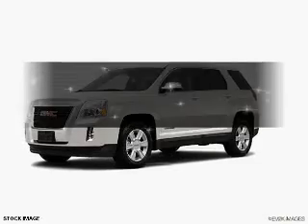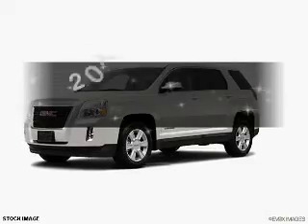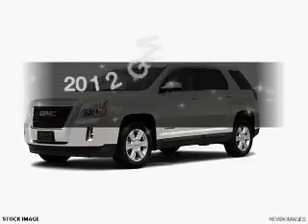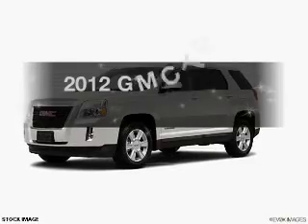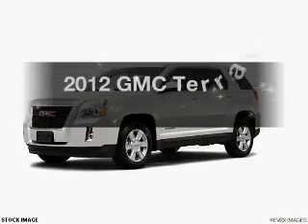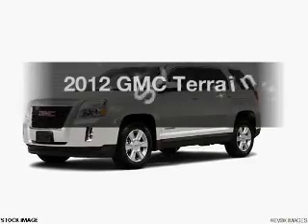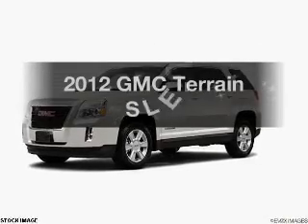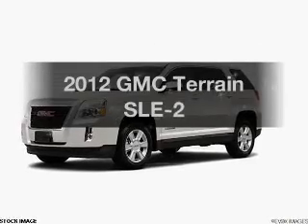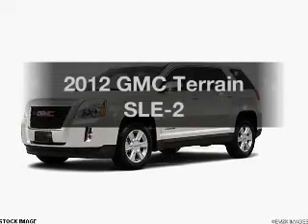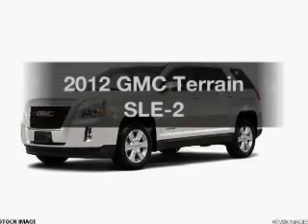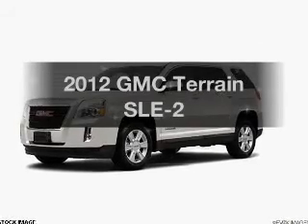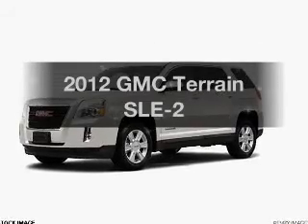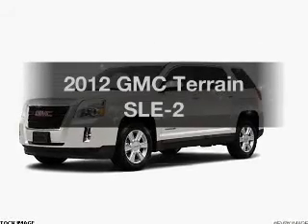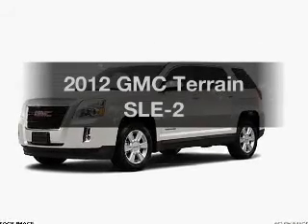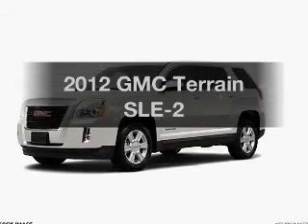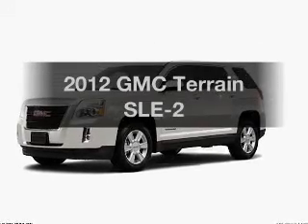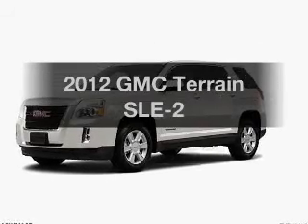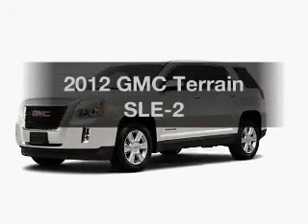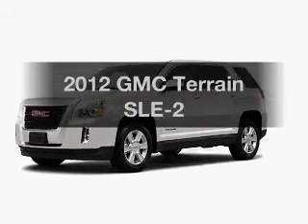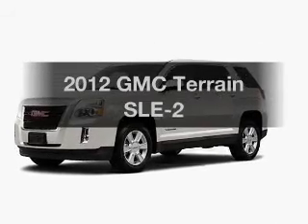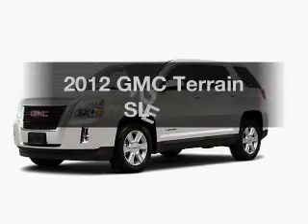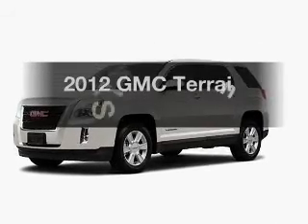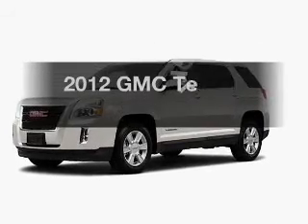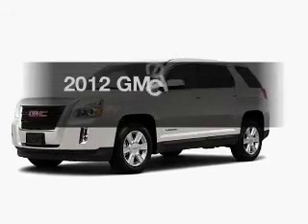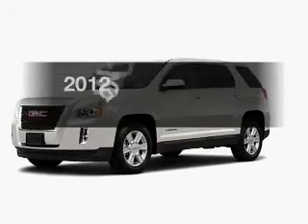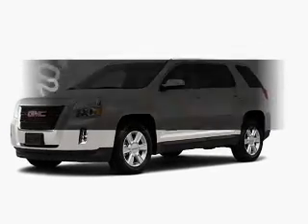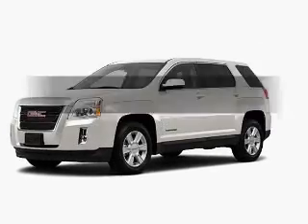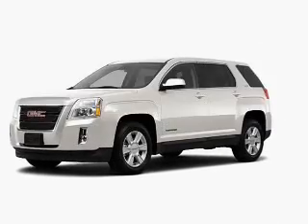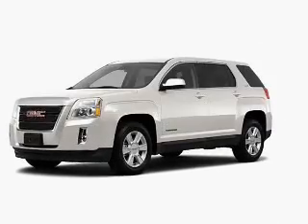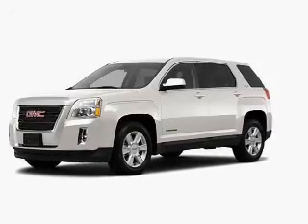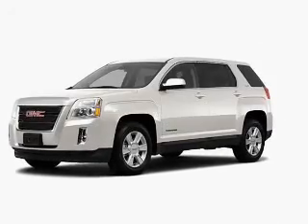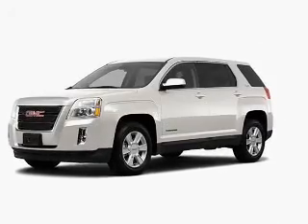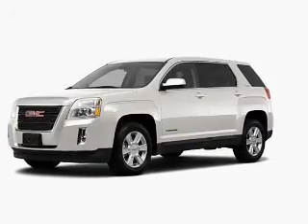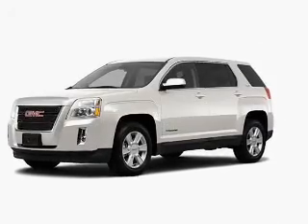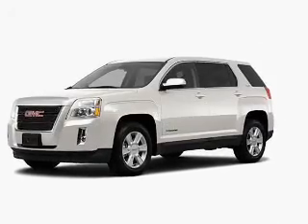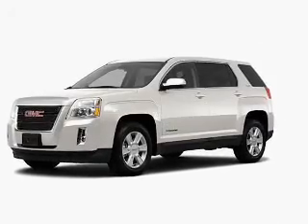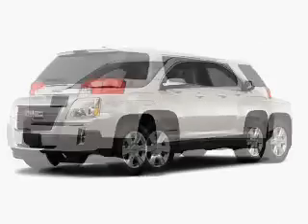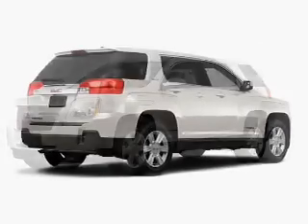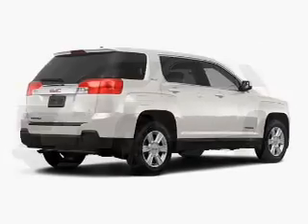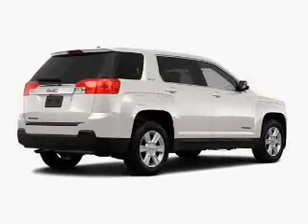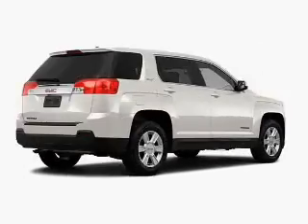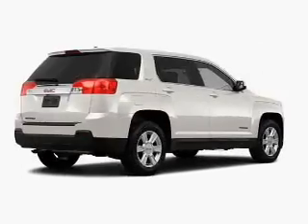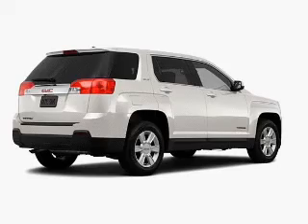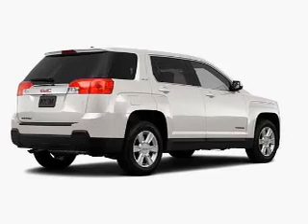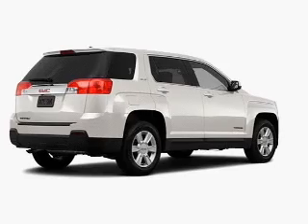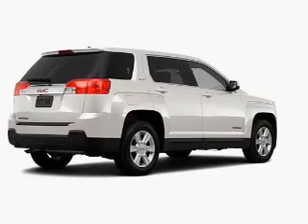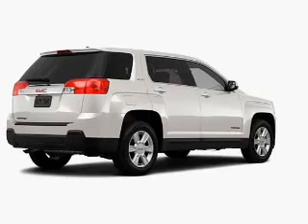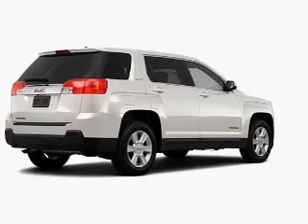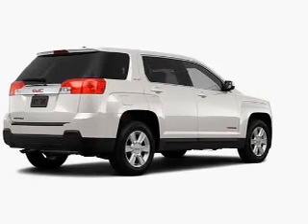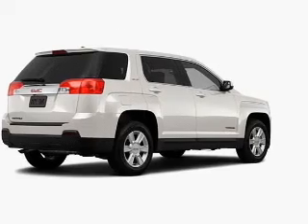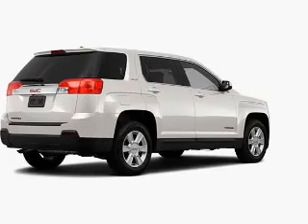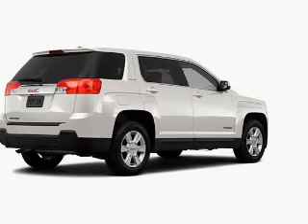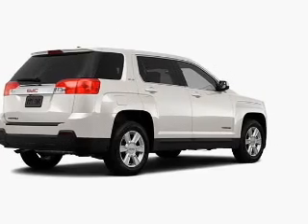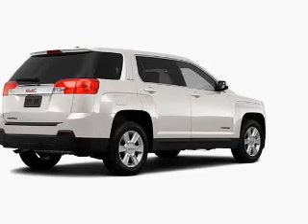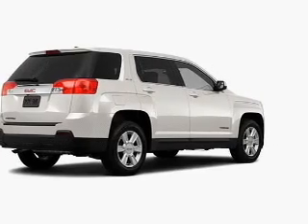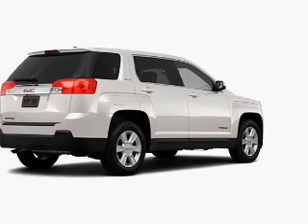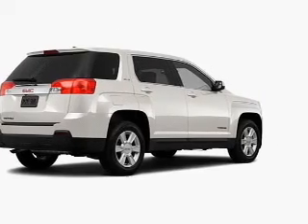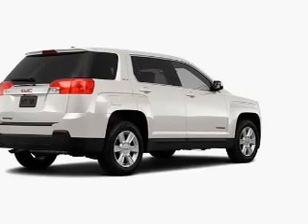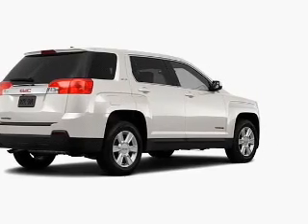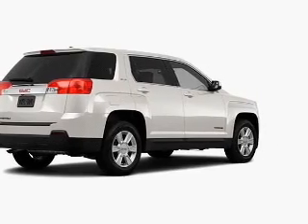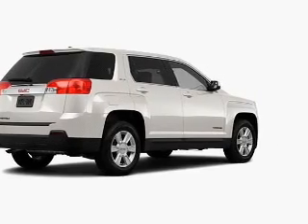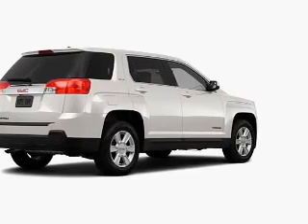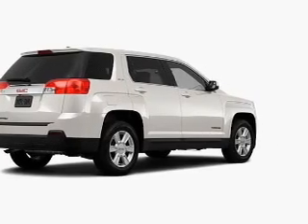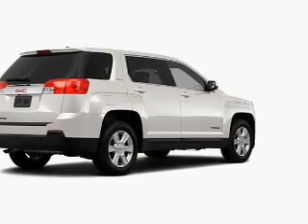Imagine yourself in this 2012 GMC Terrain. If you're looking for an automobile with great attributes, look no further.